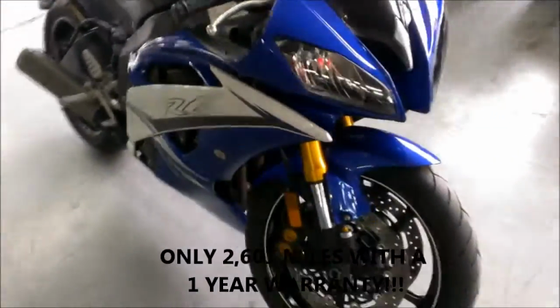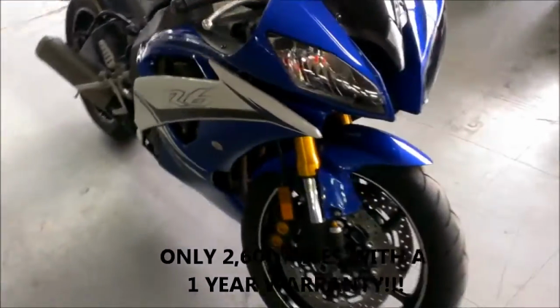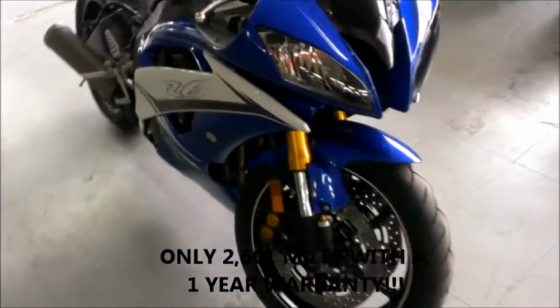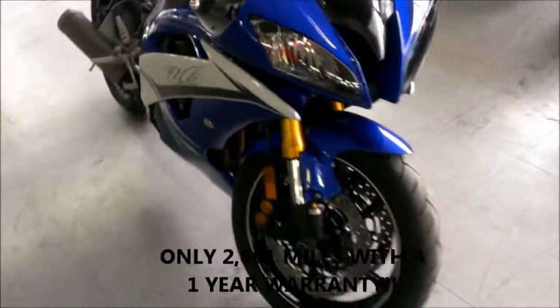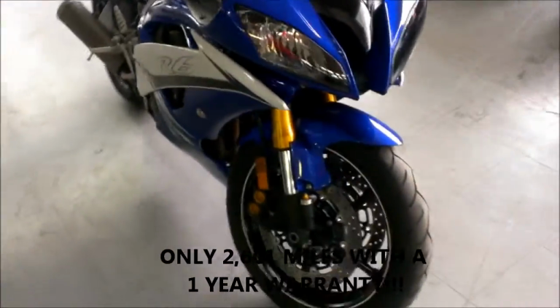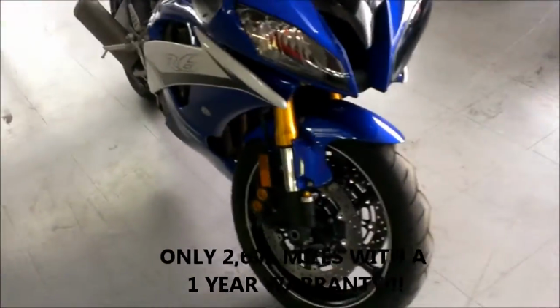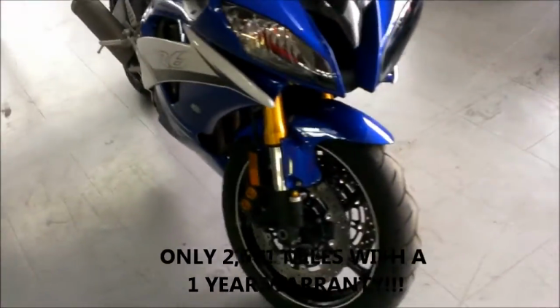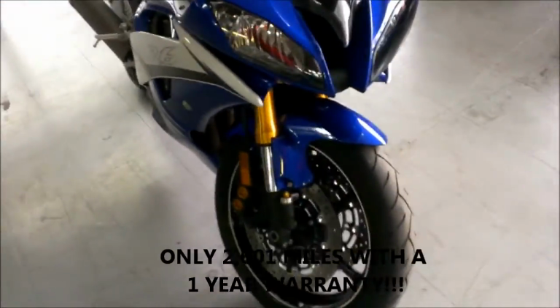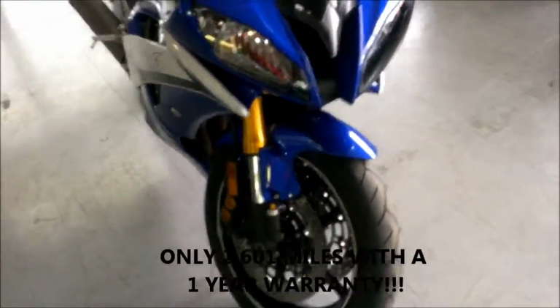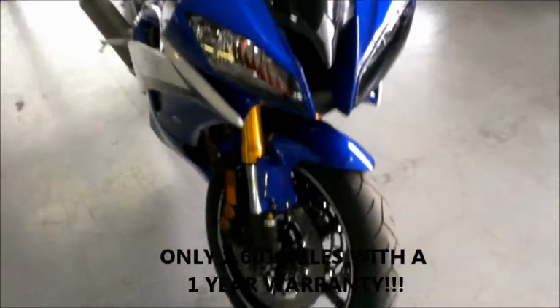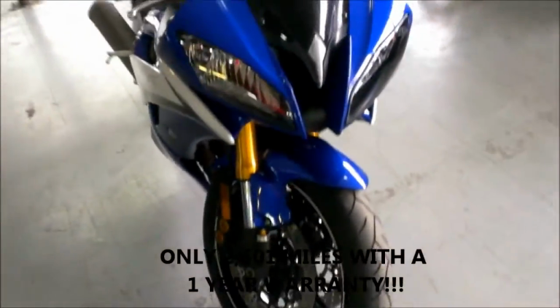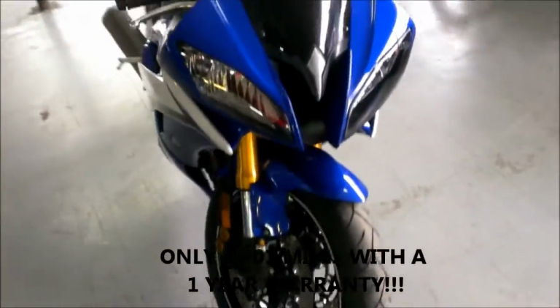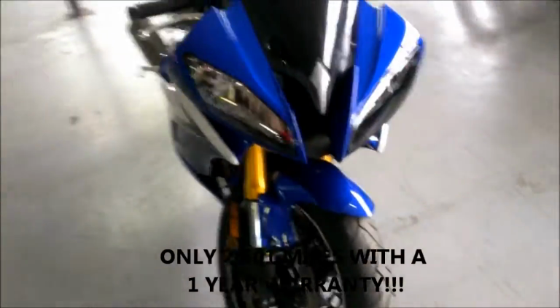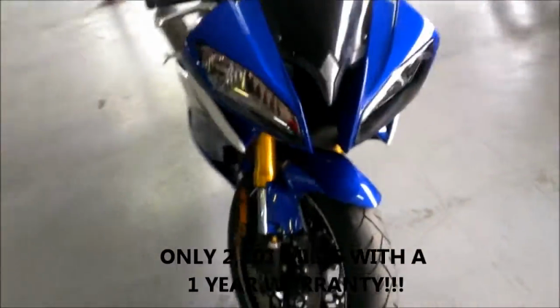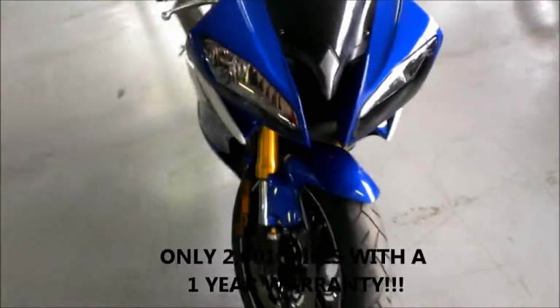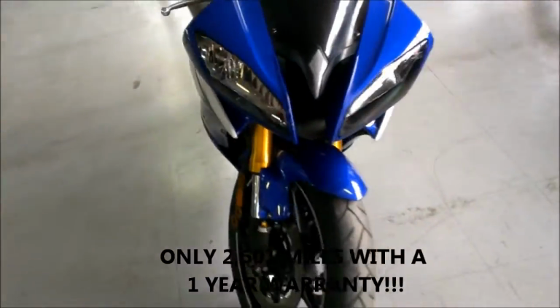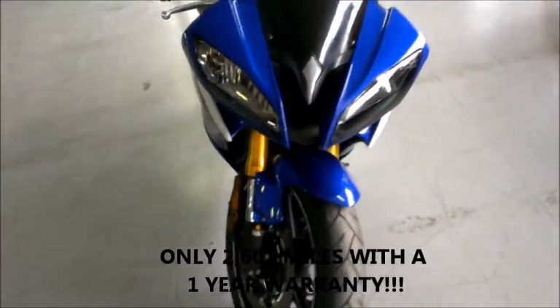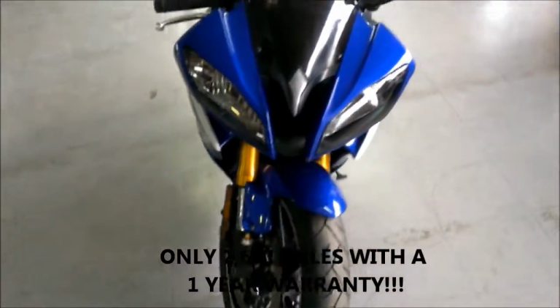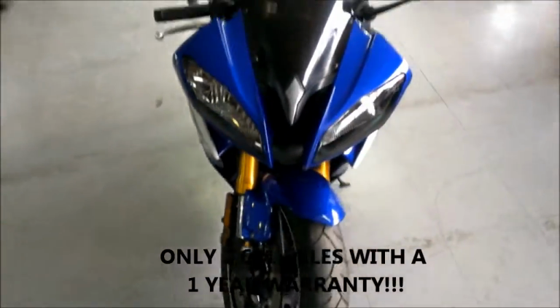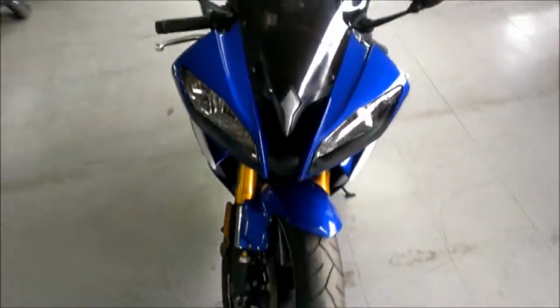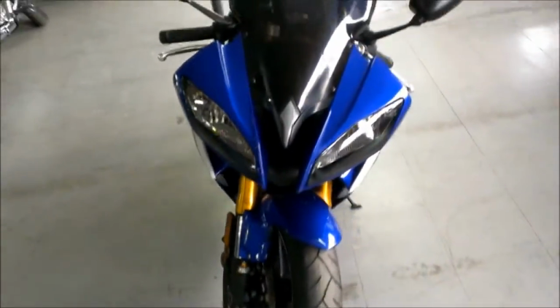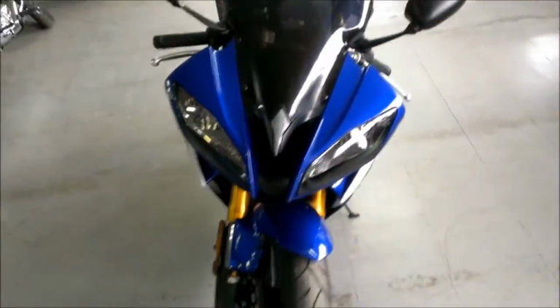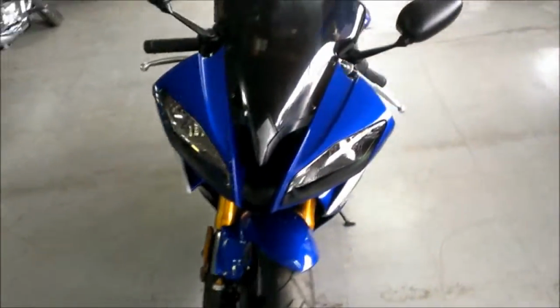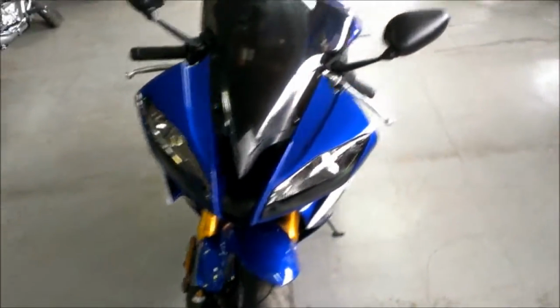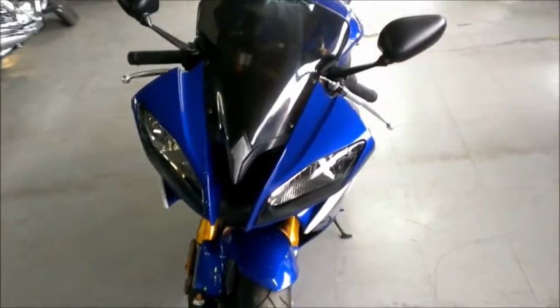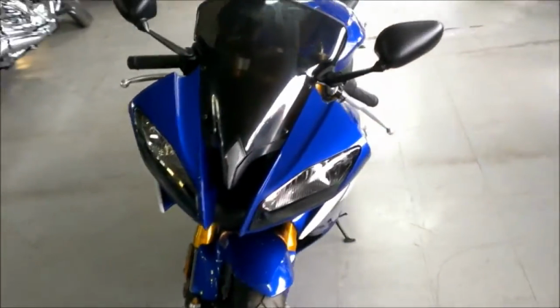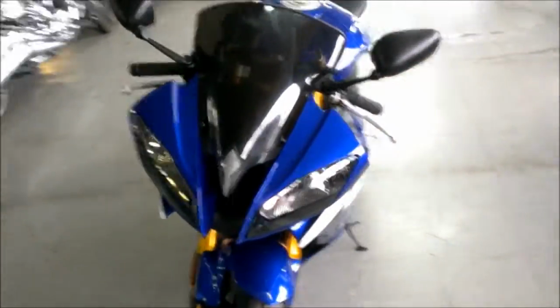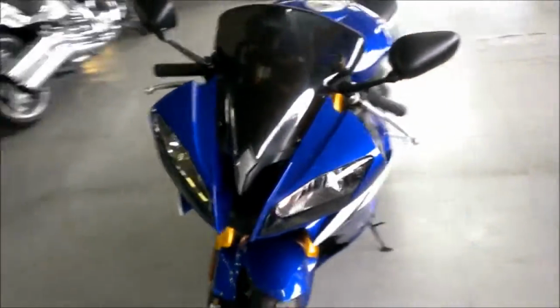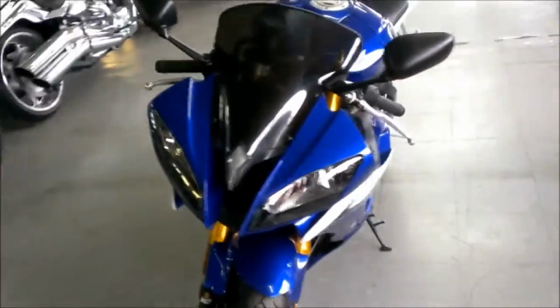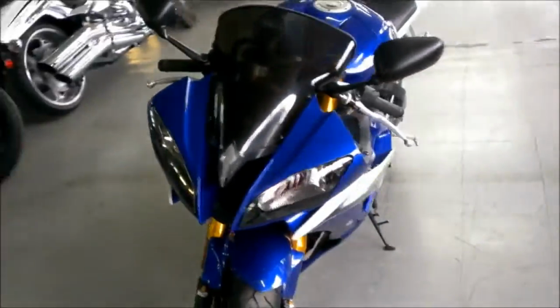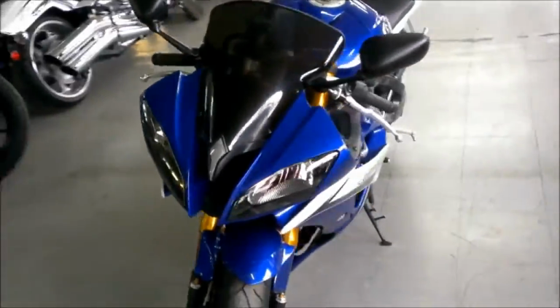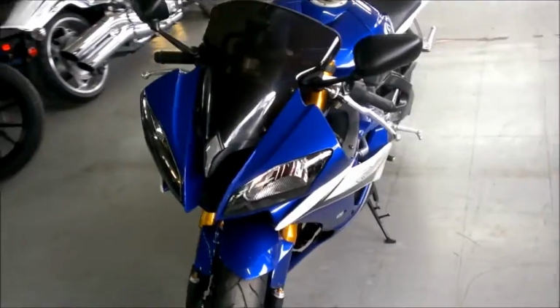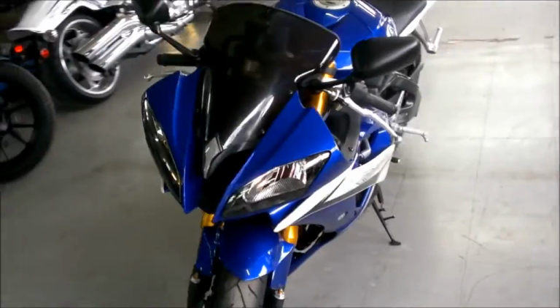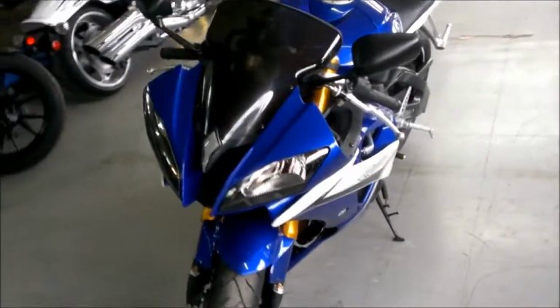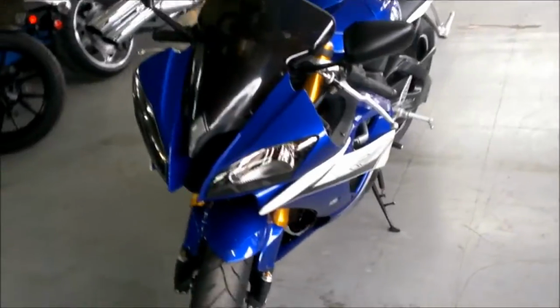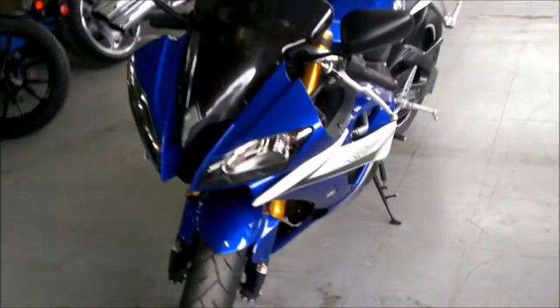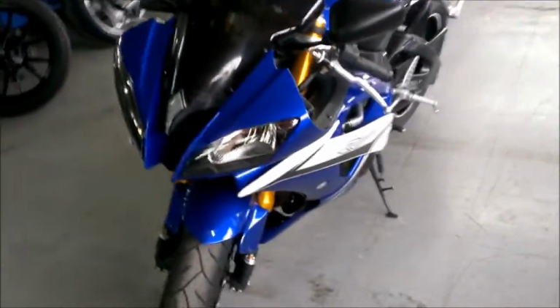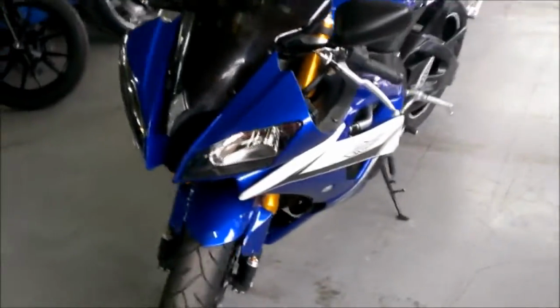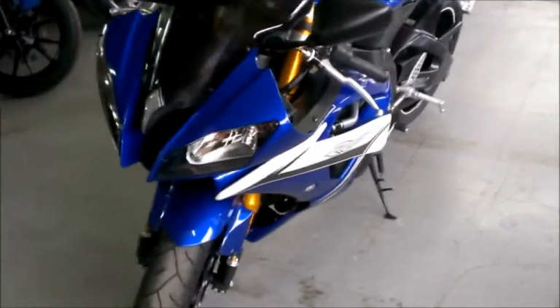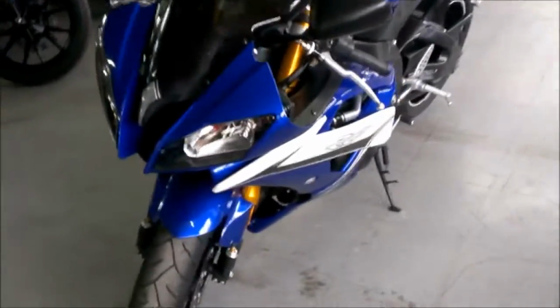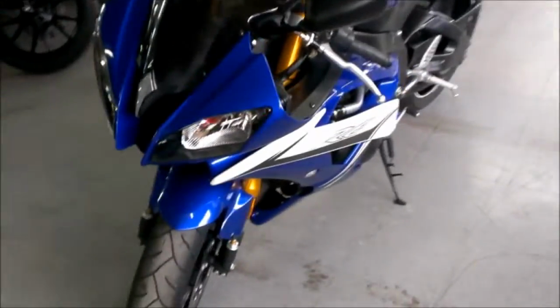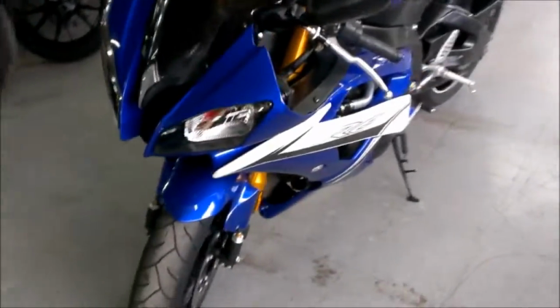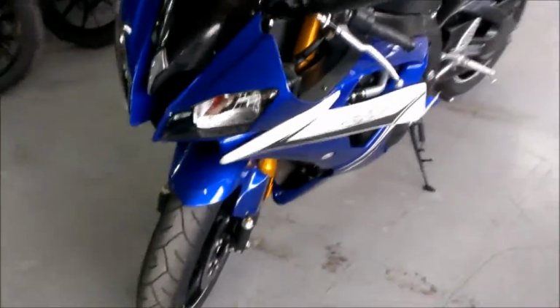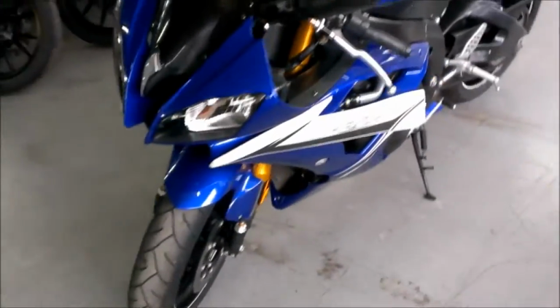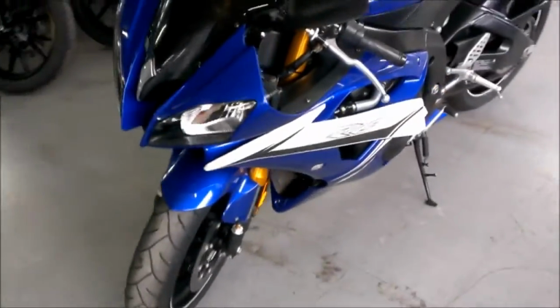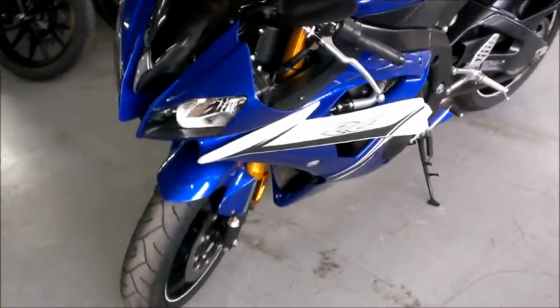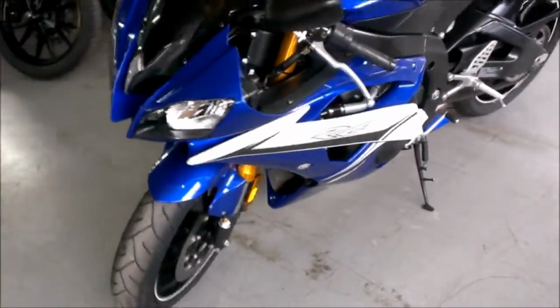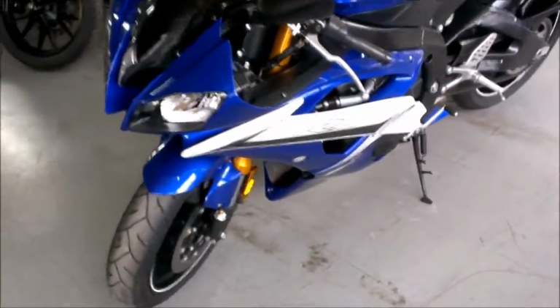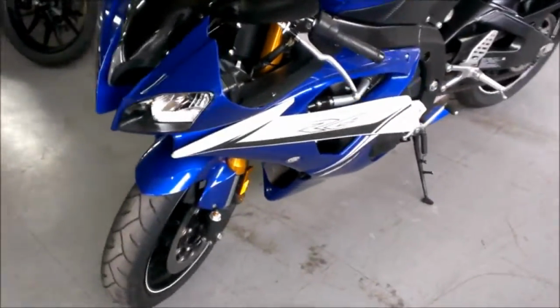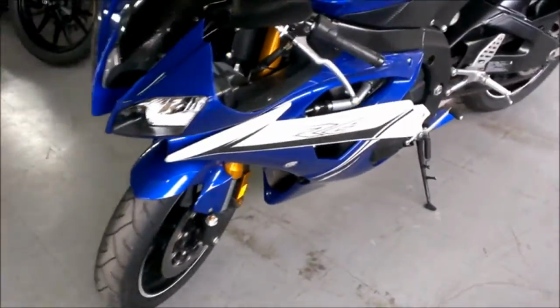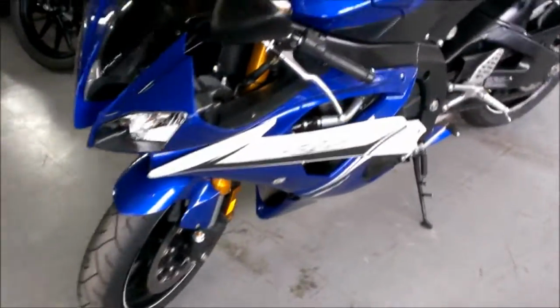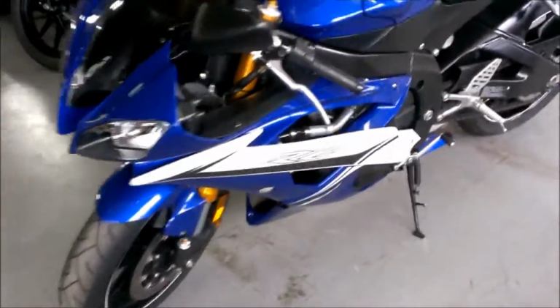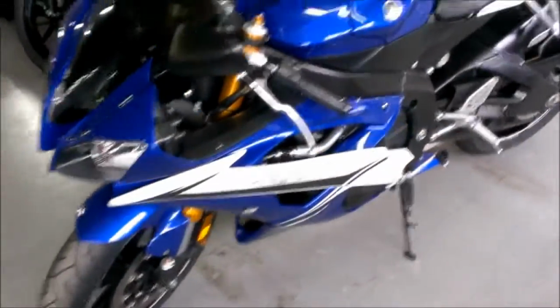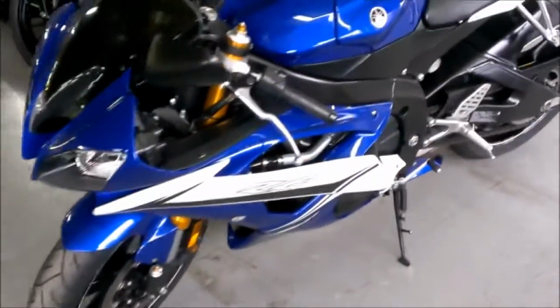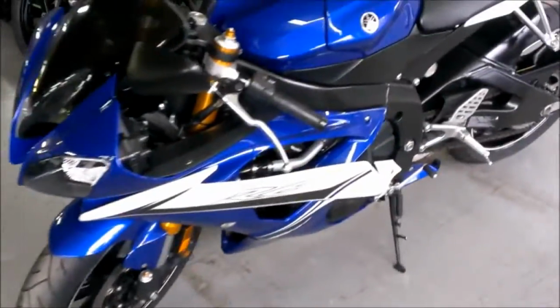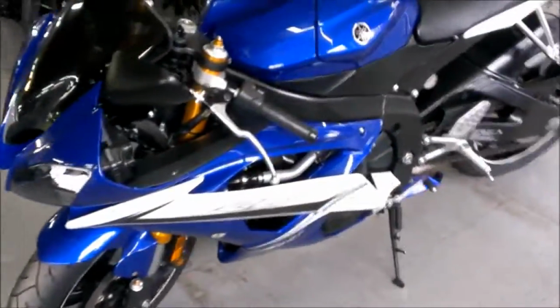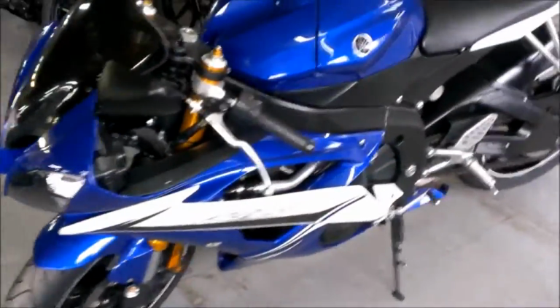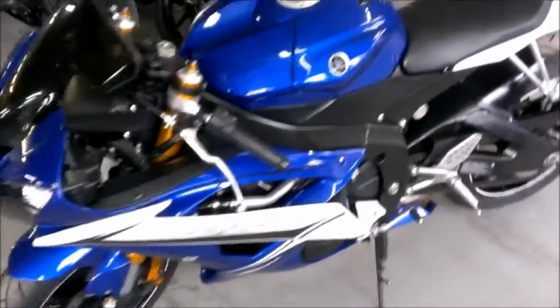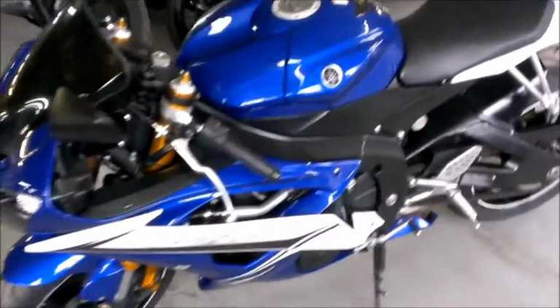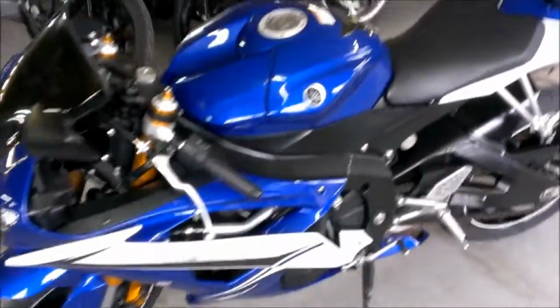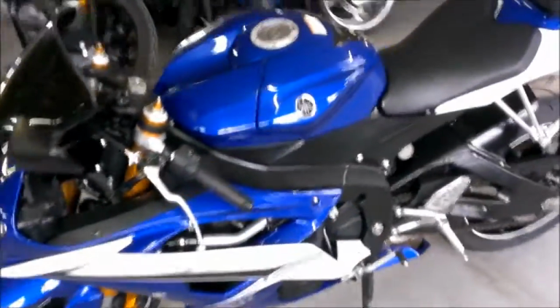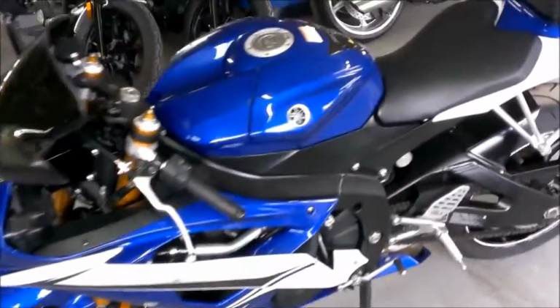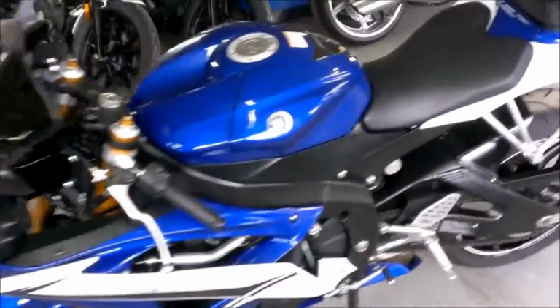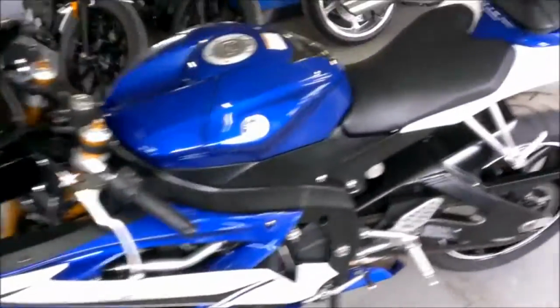Just serviced at an authorized Yamaha dealer, inspected, certified and includes a one year warranty. Great bike for only $89.99.